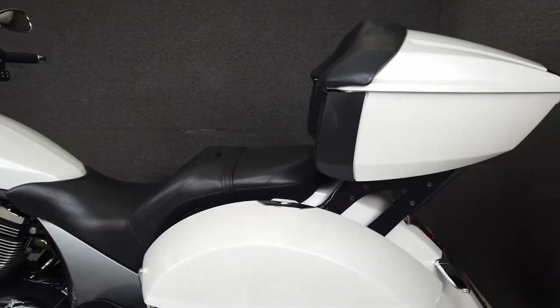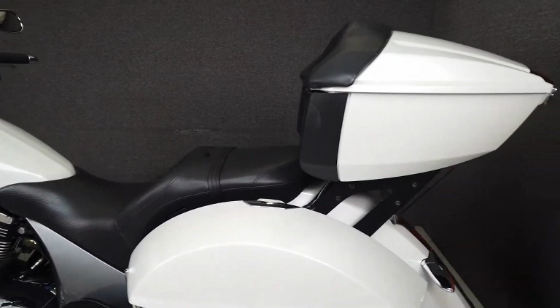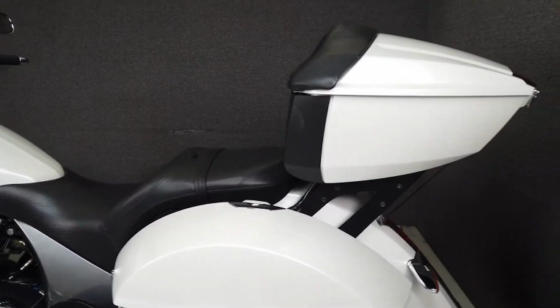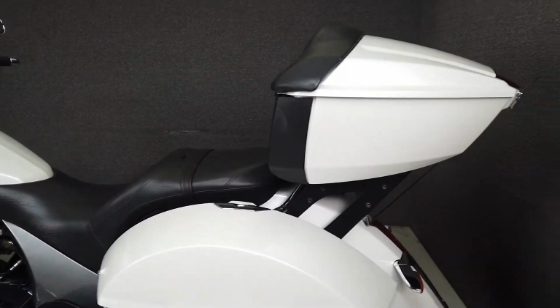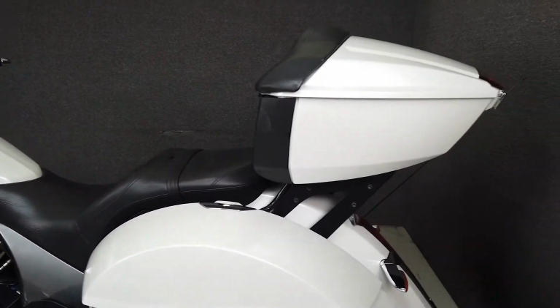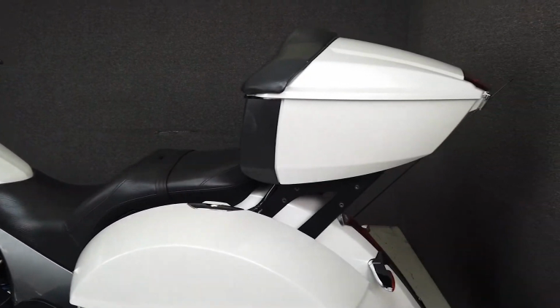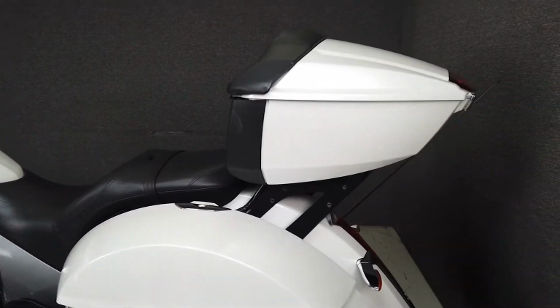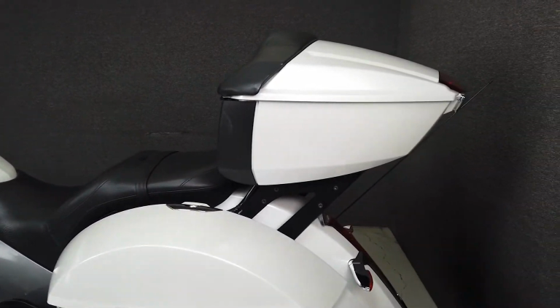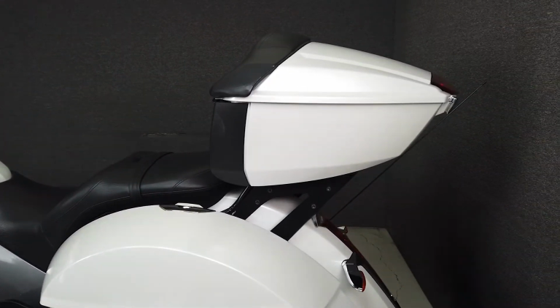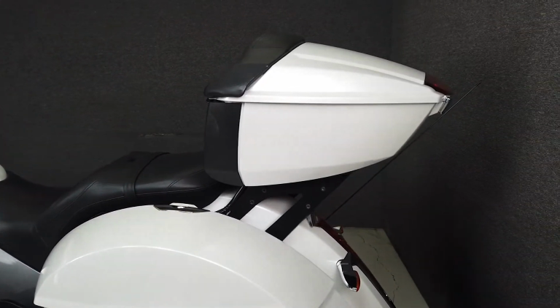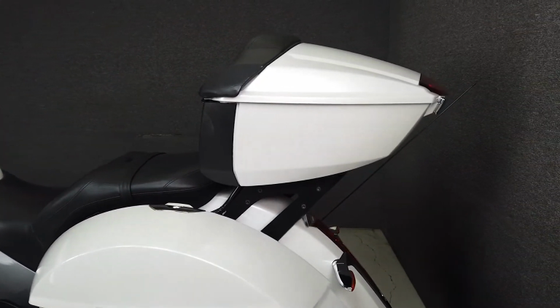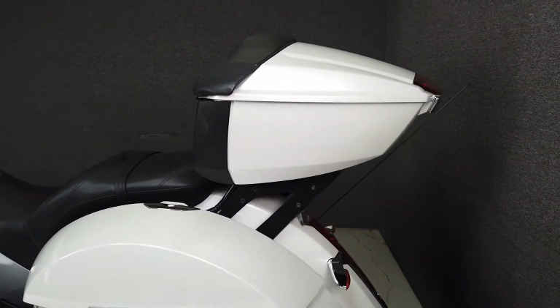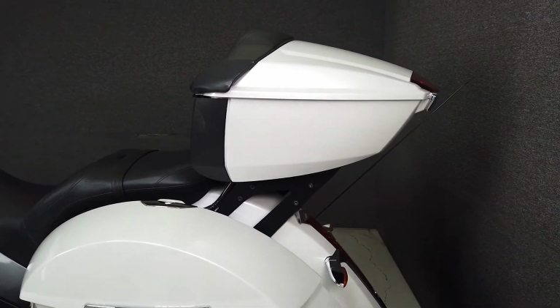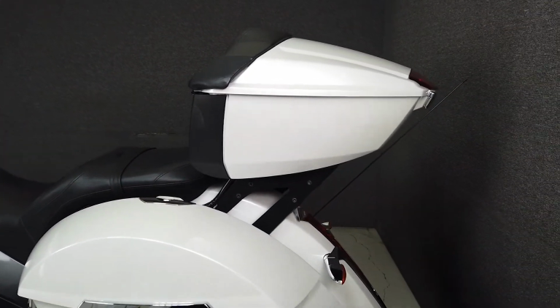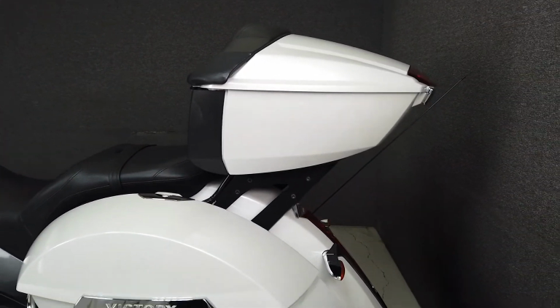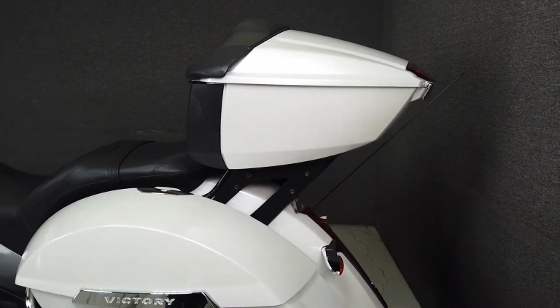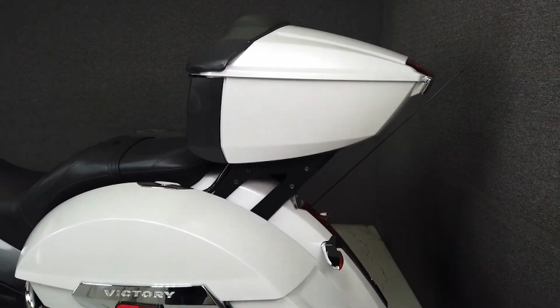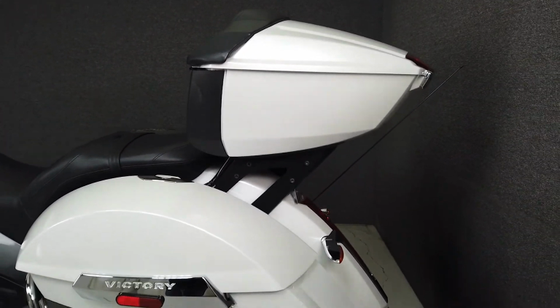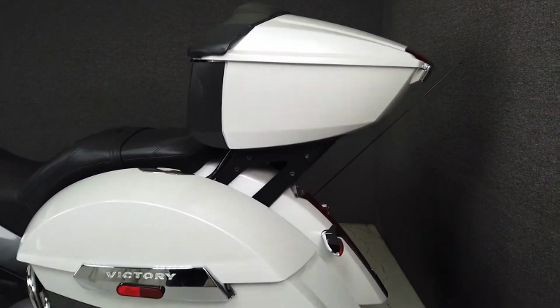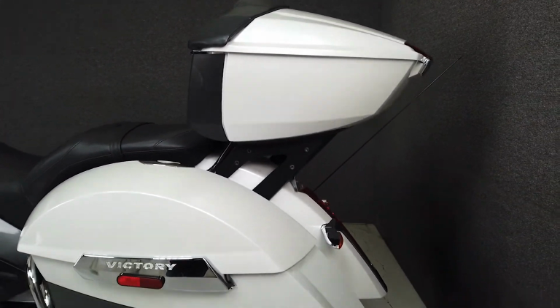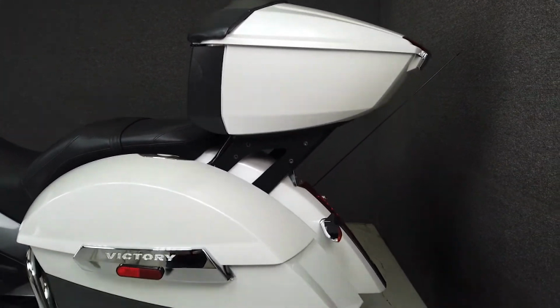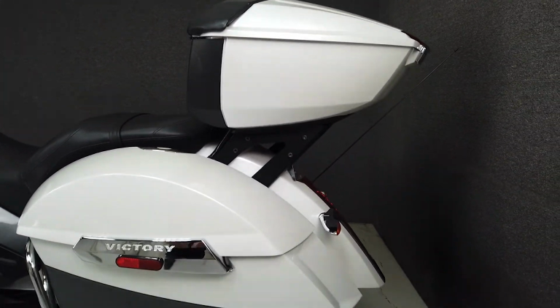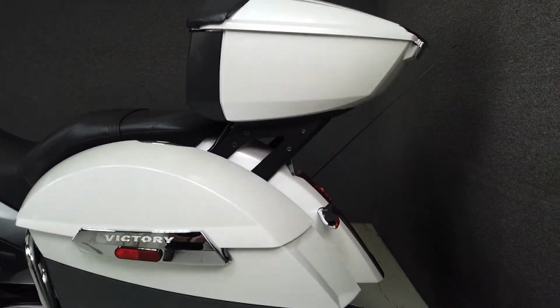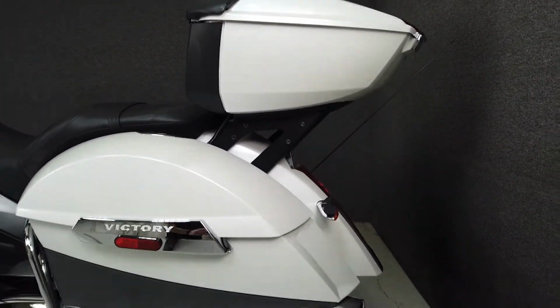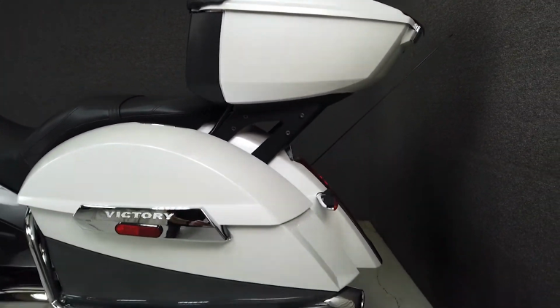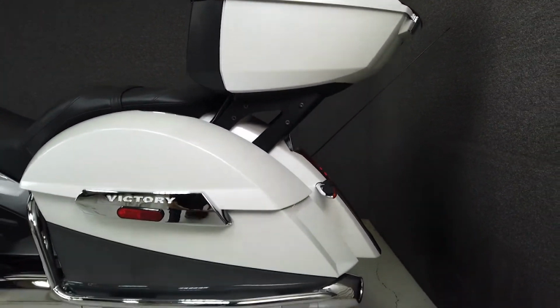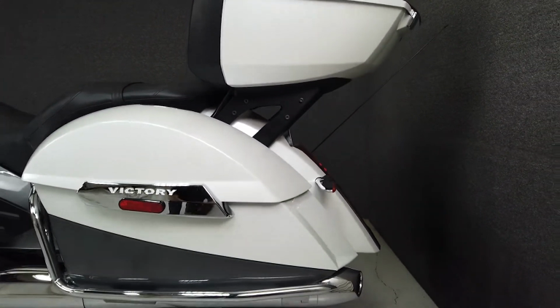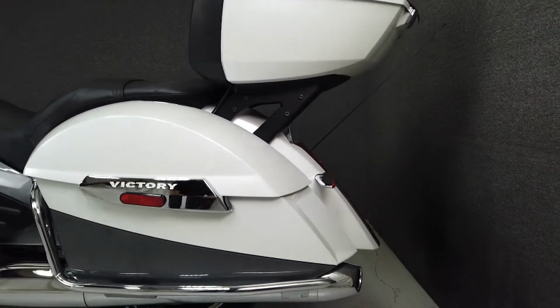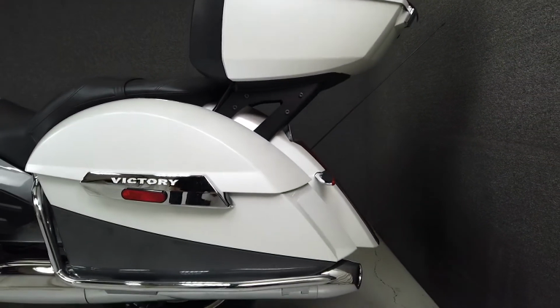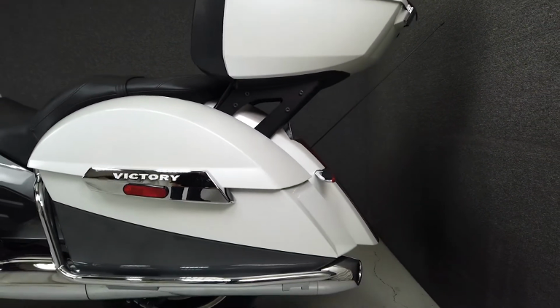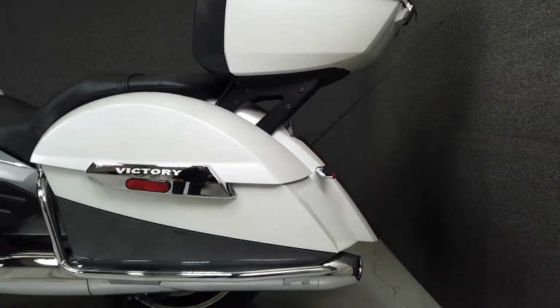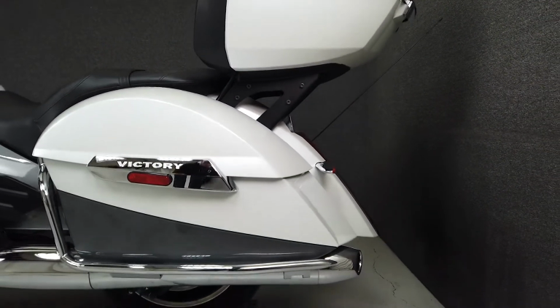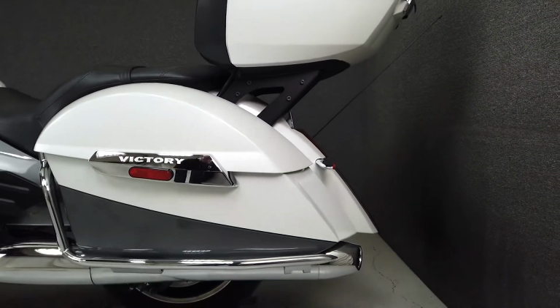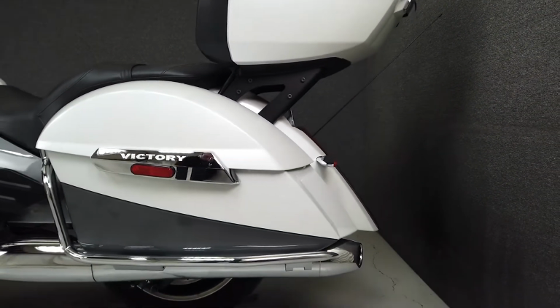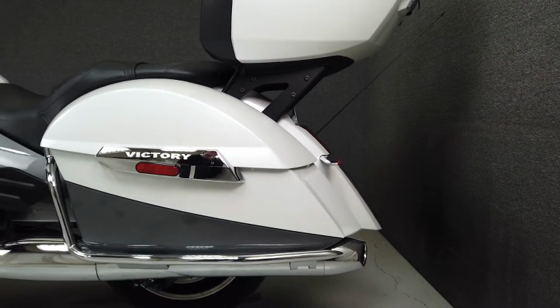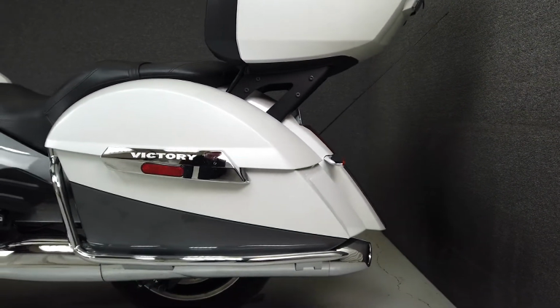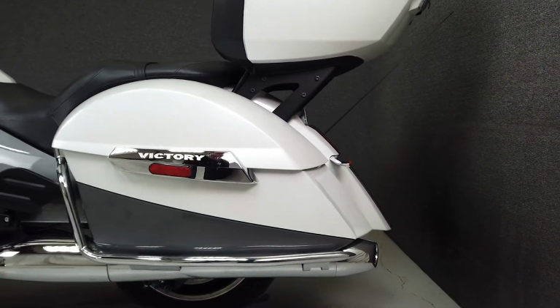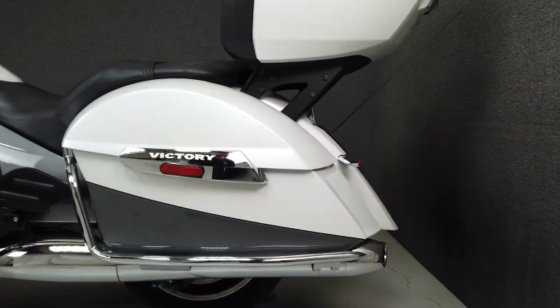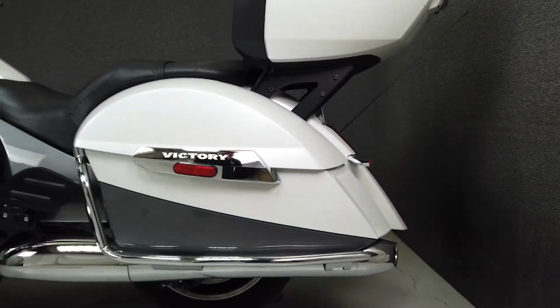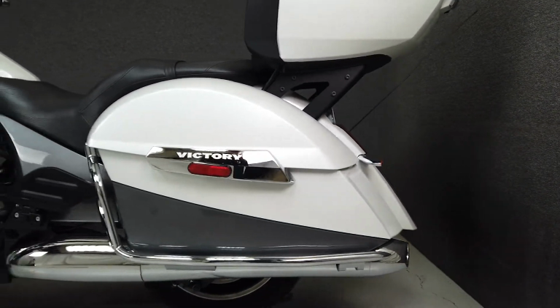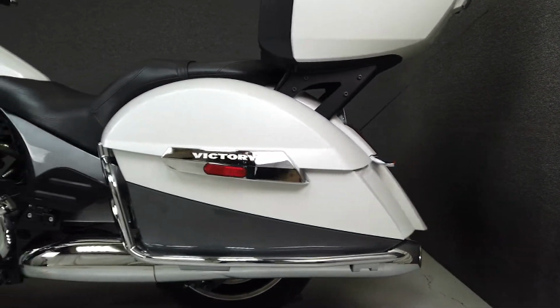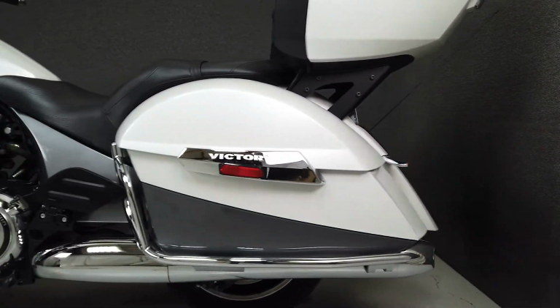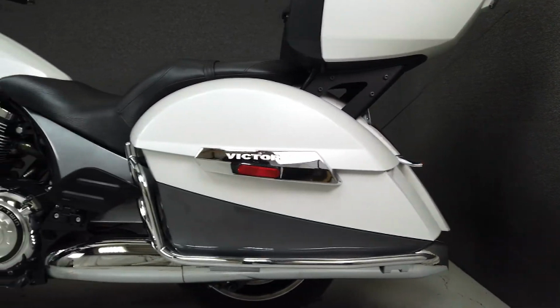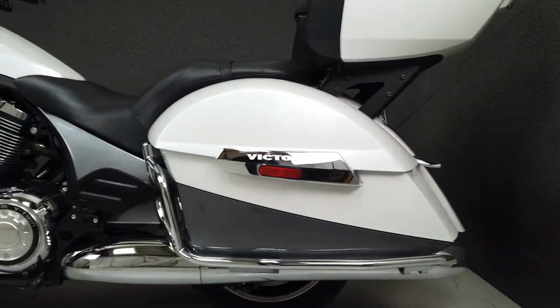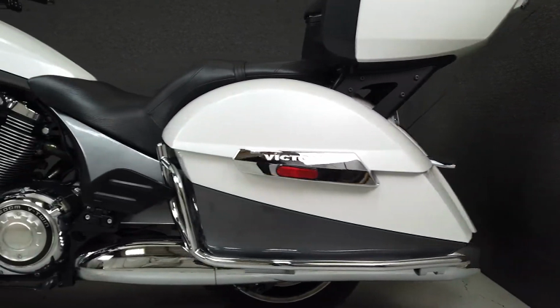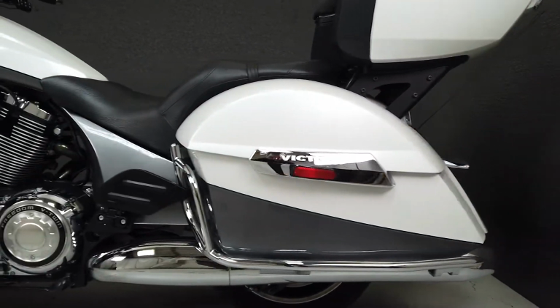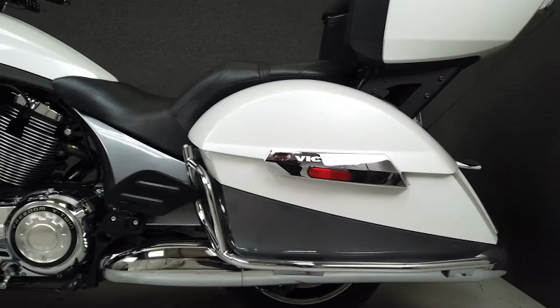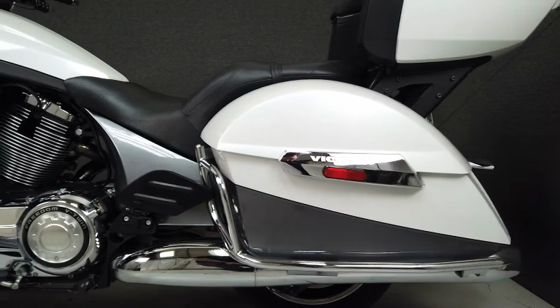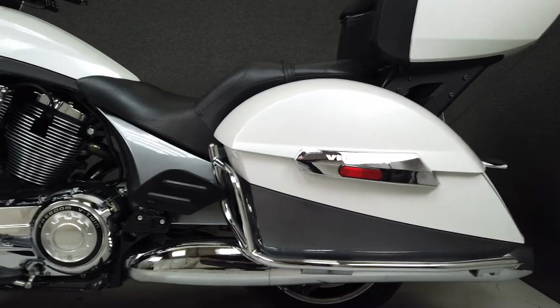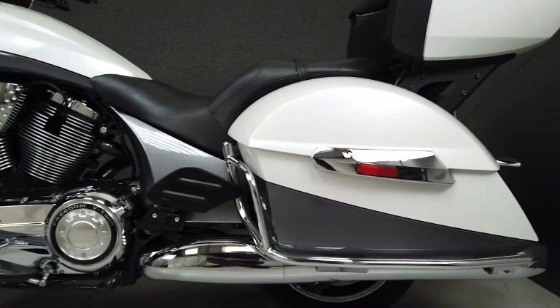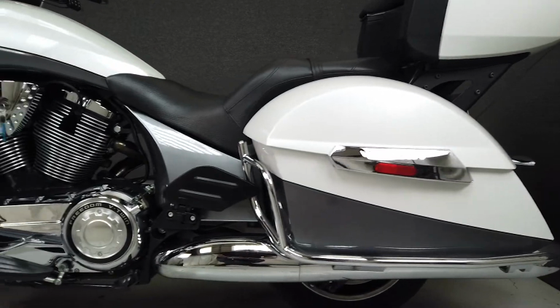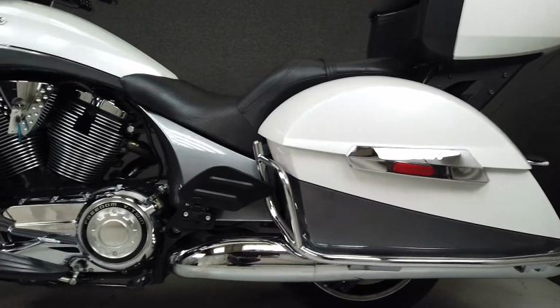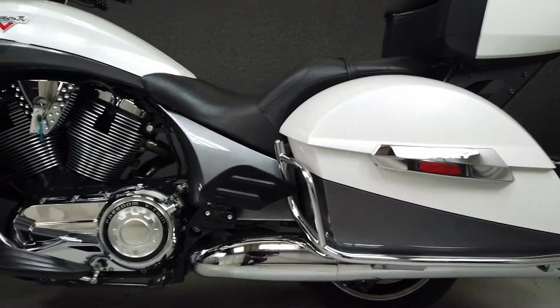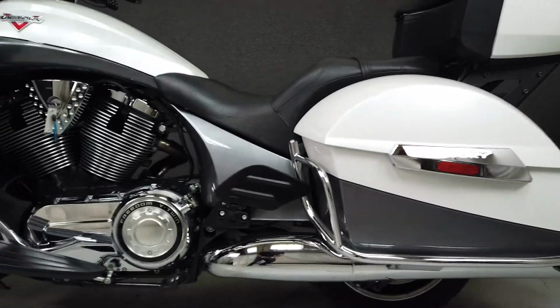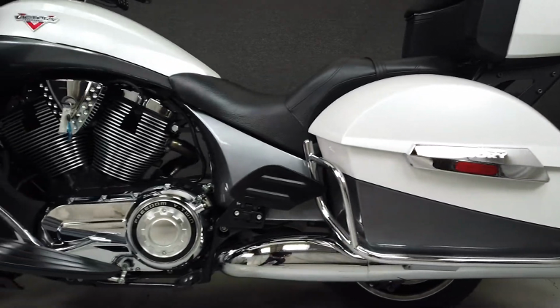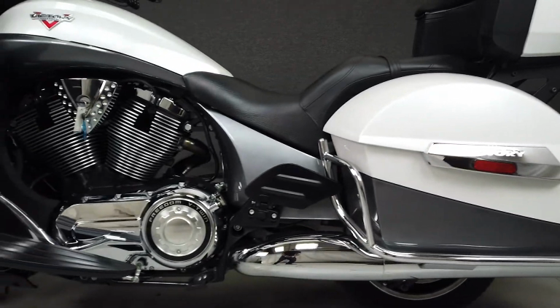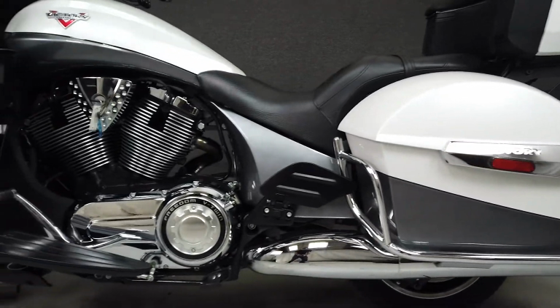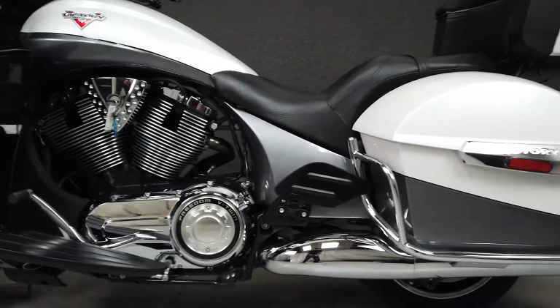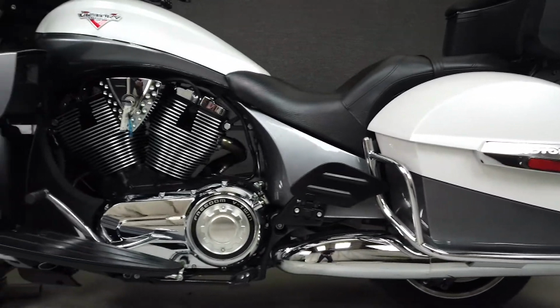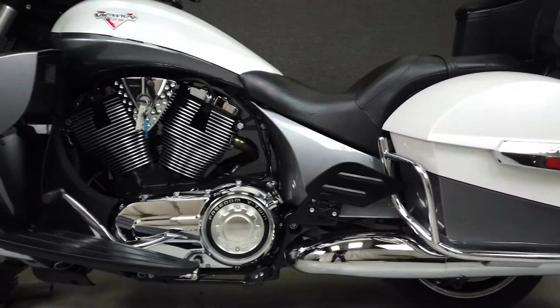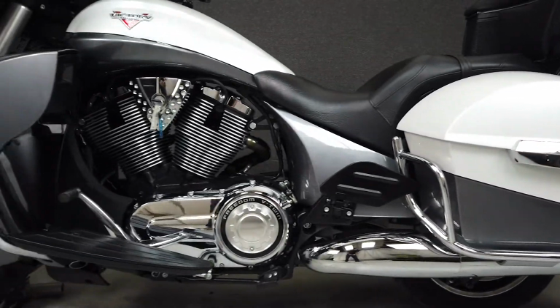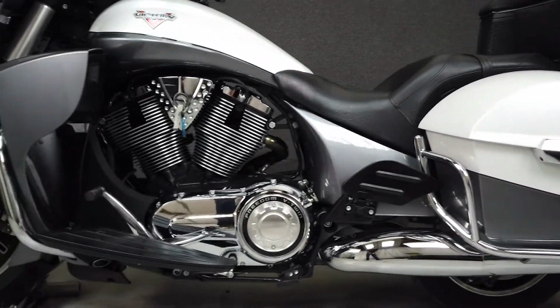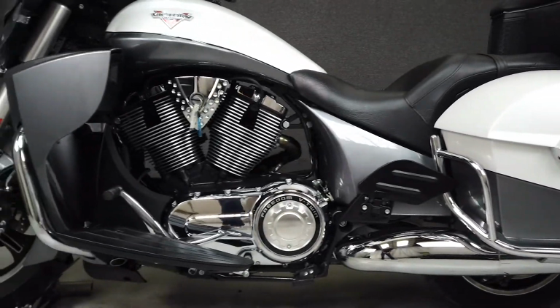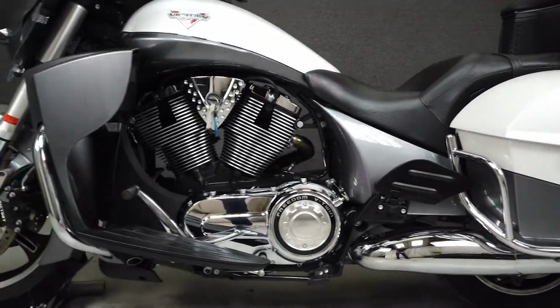It's designed to go the distance, with plenty of wind protection, spacious storage, and comfortable accommodations for rider and passenger.